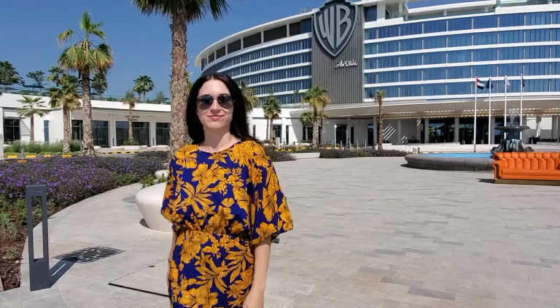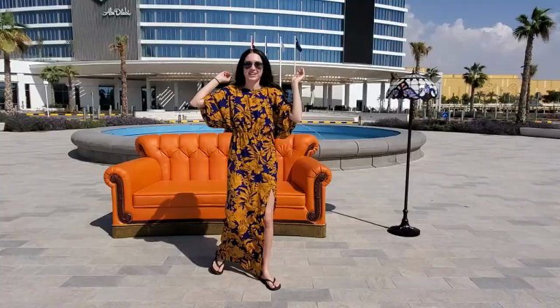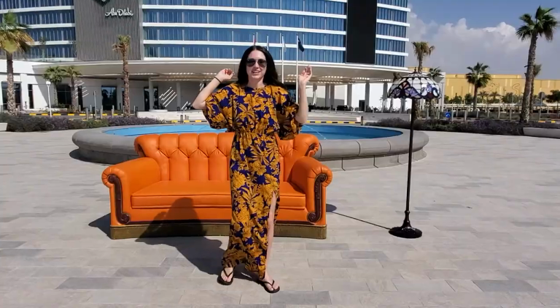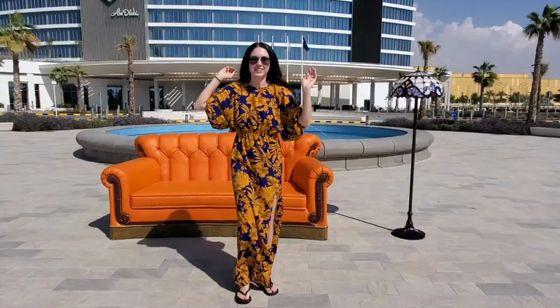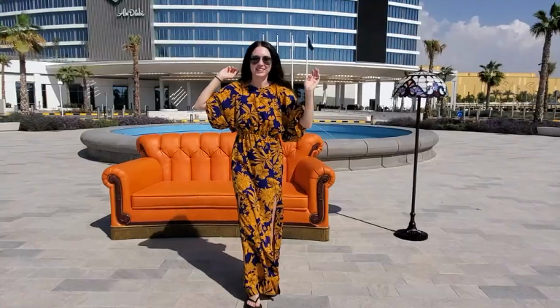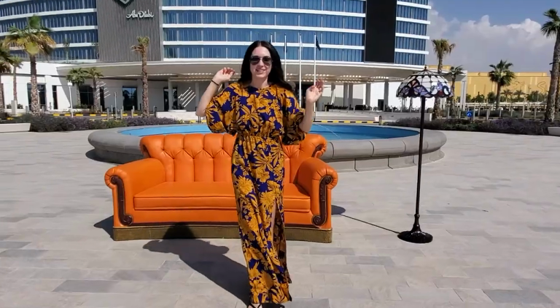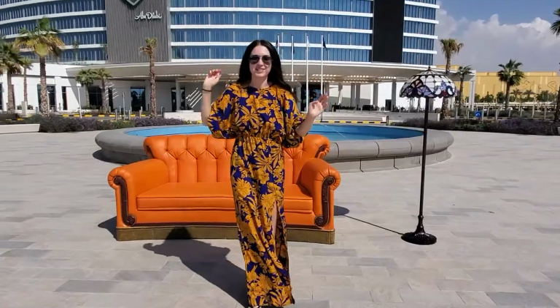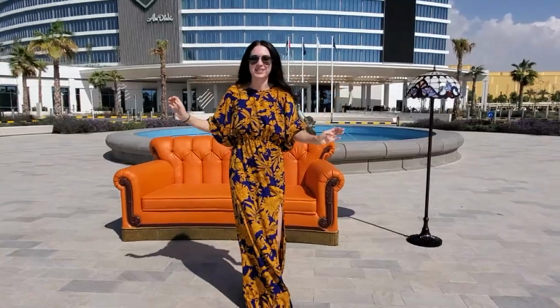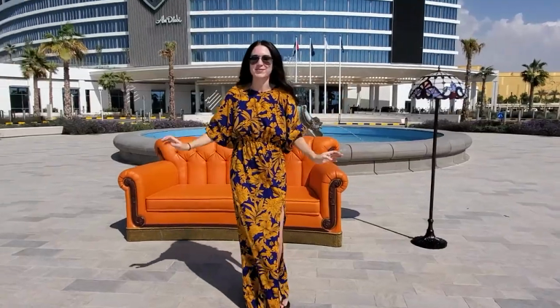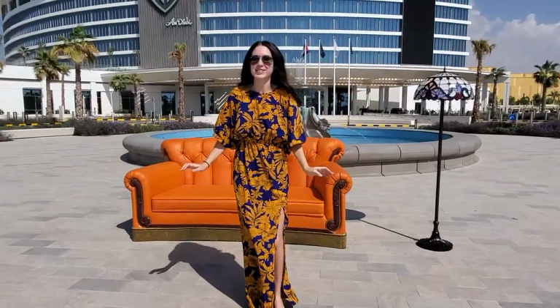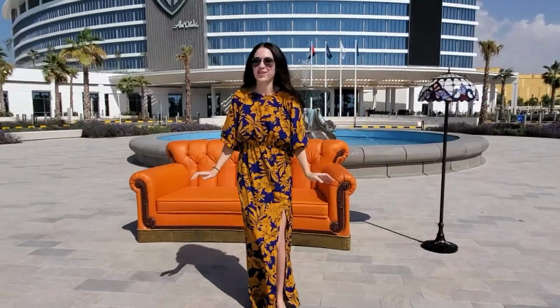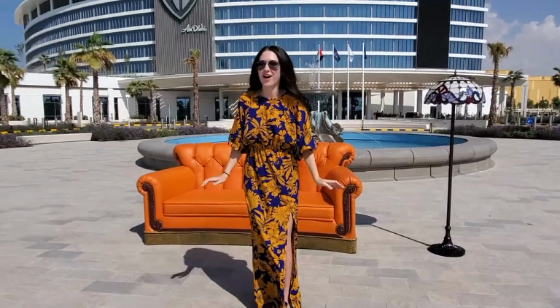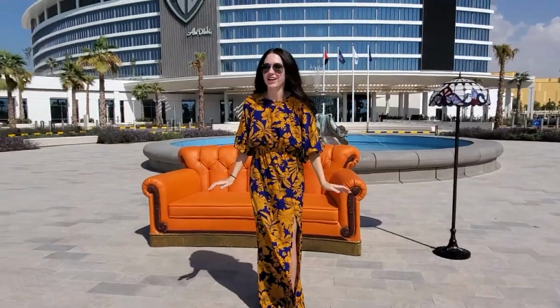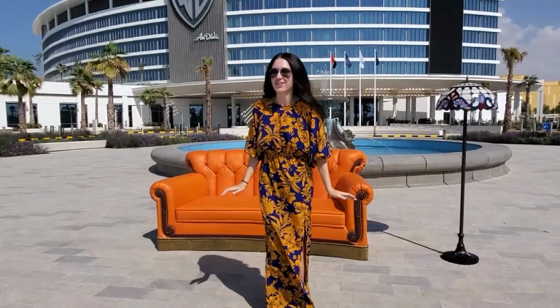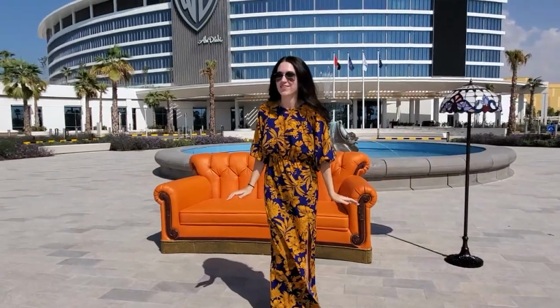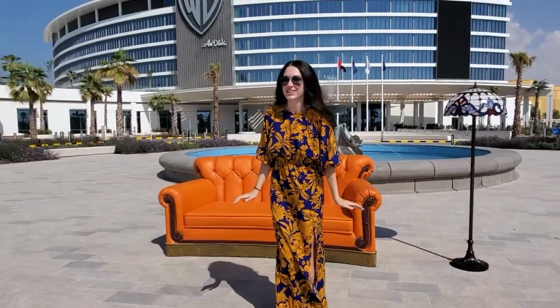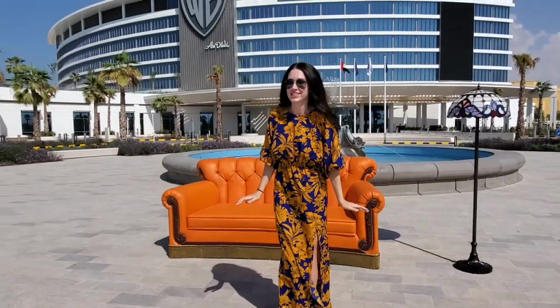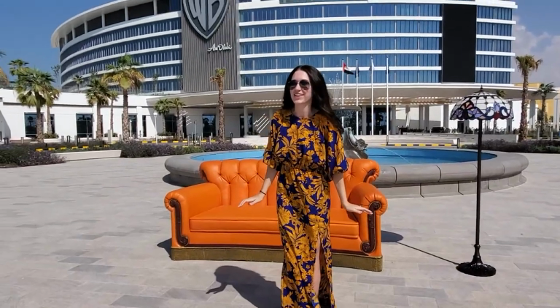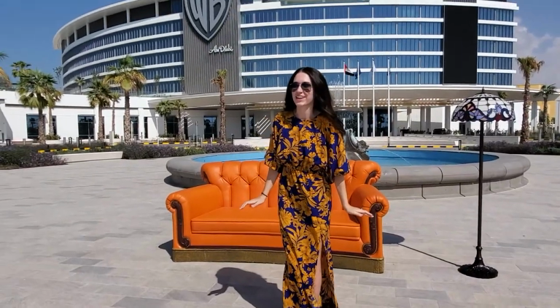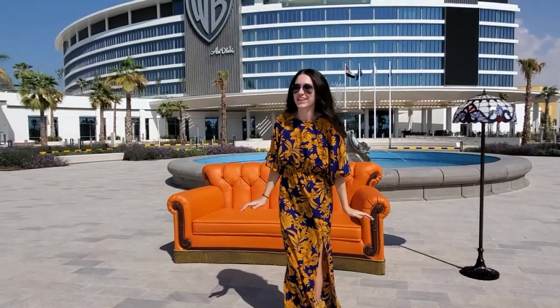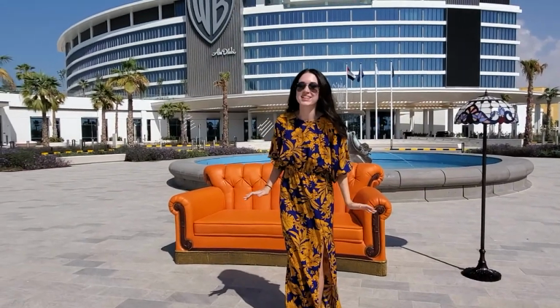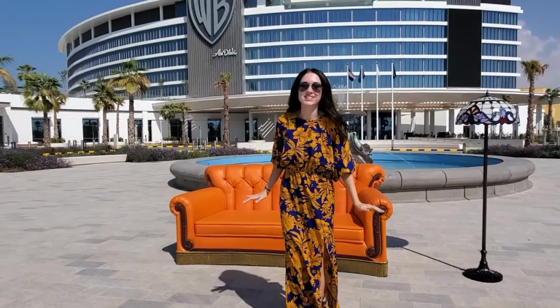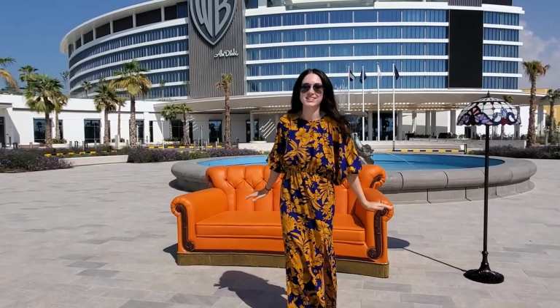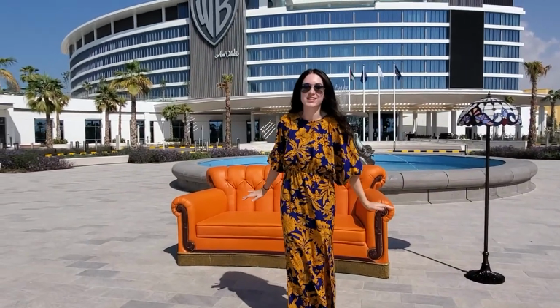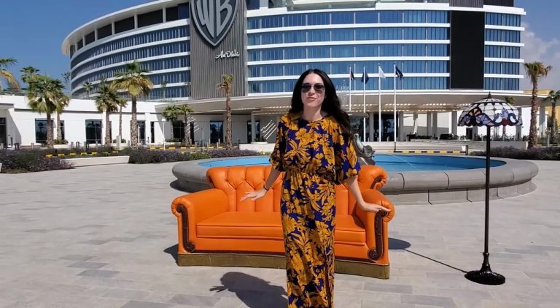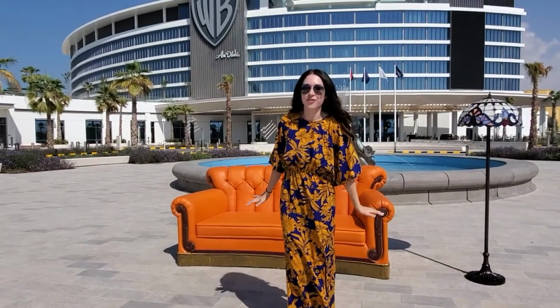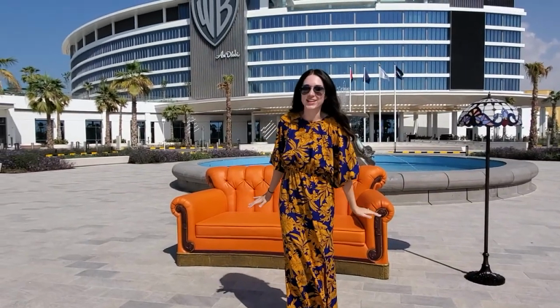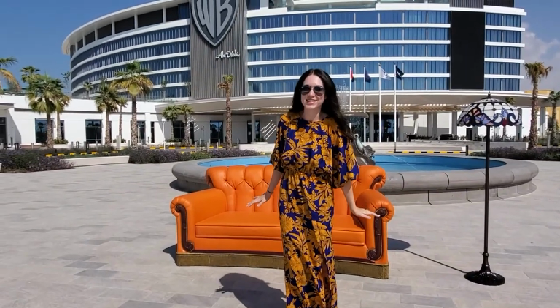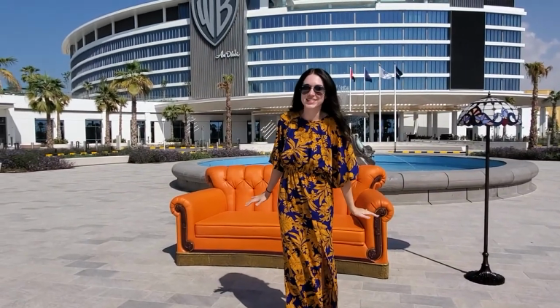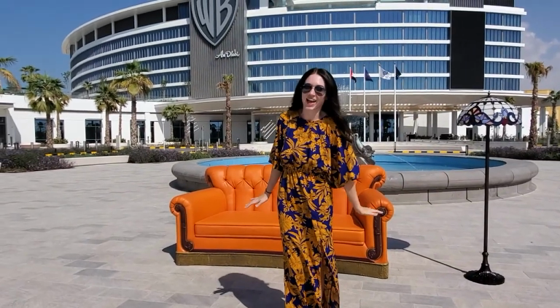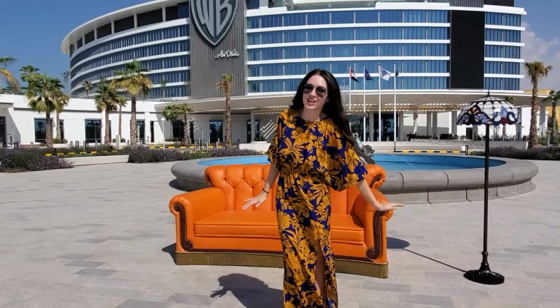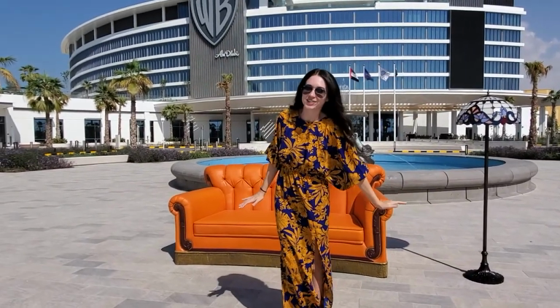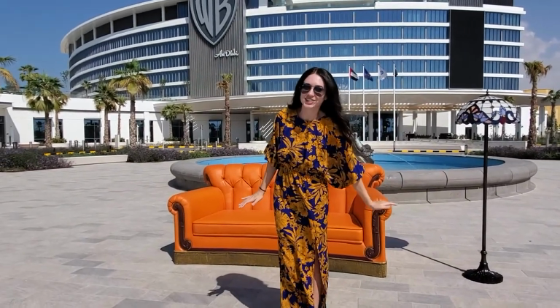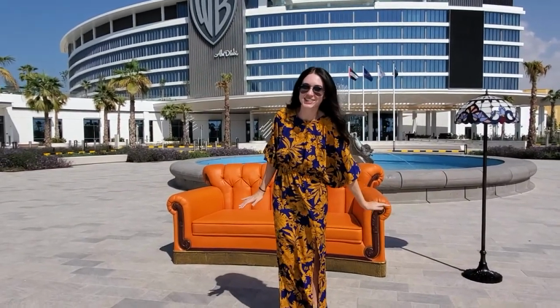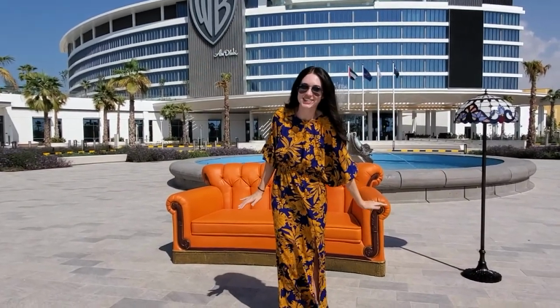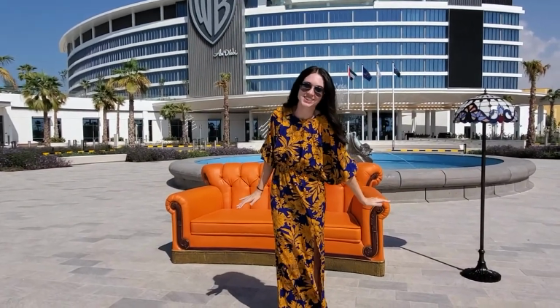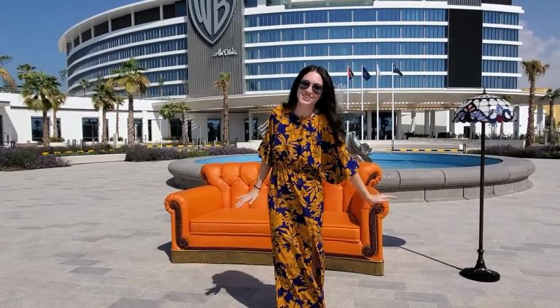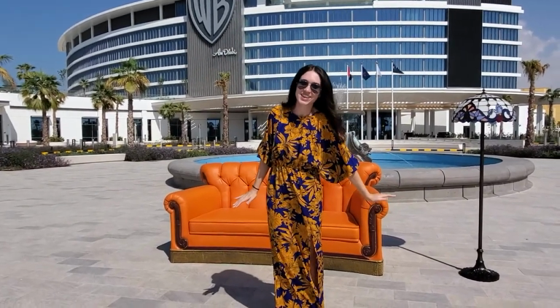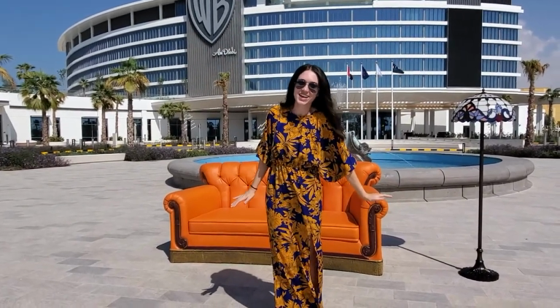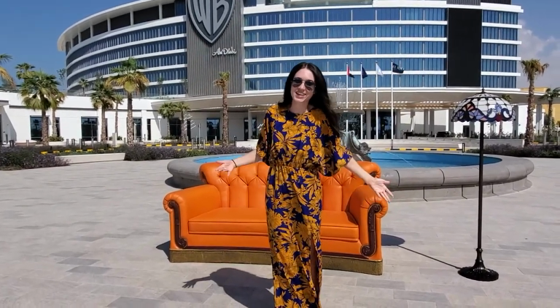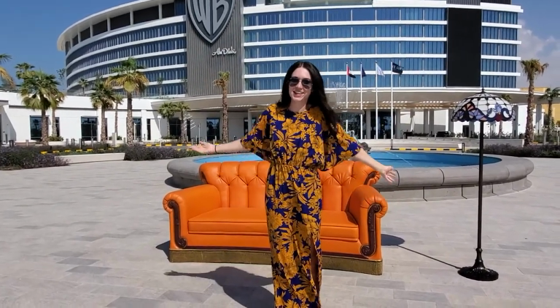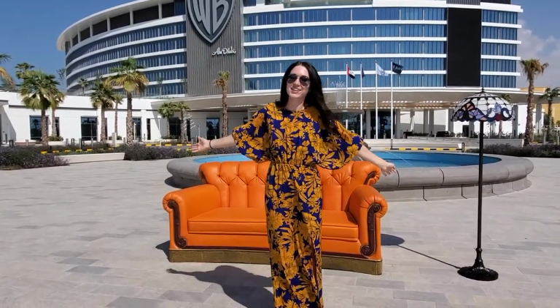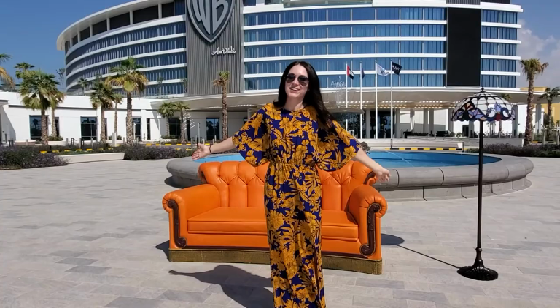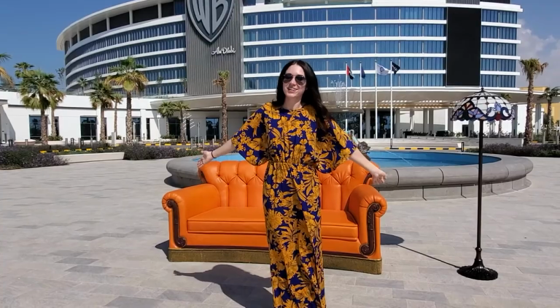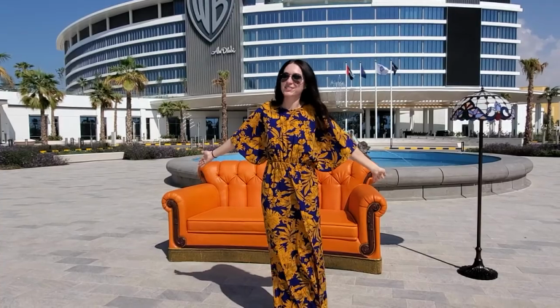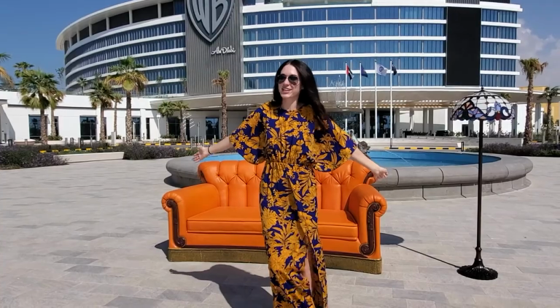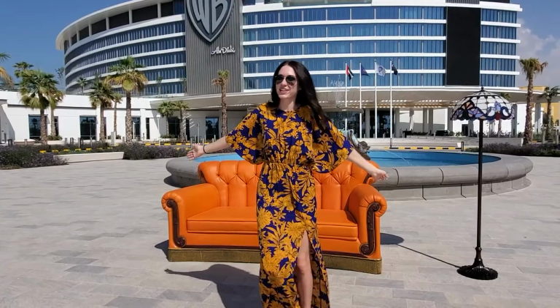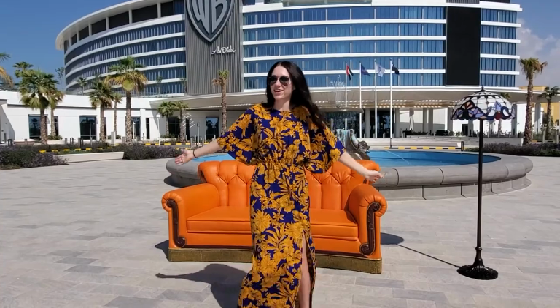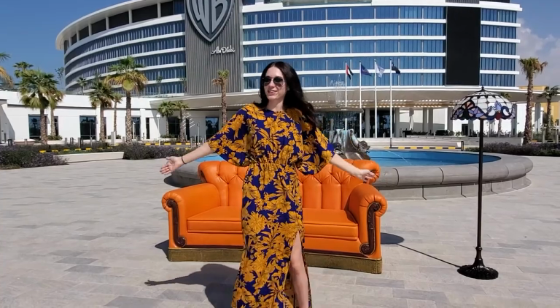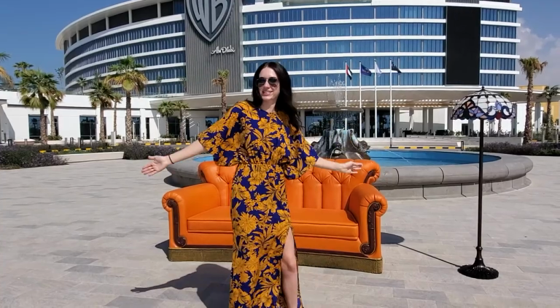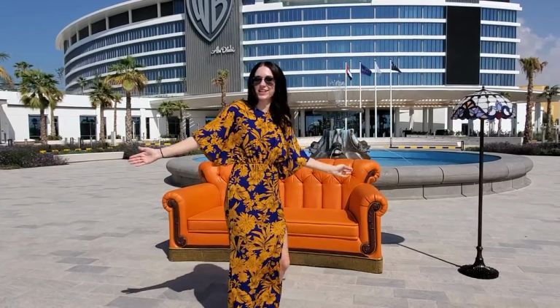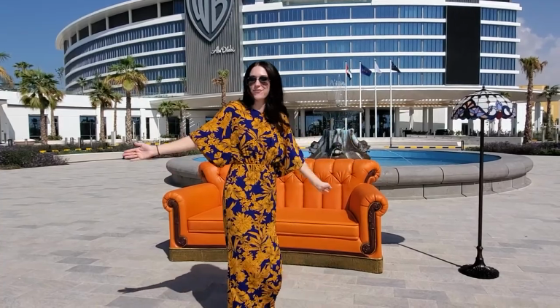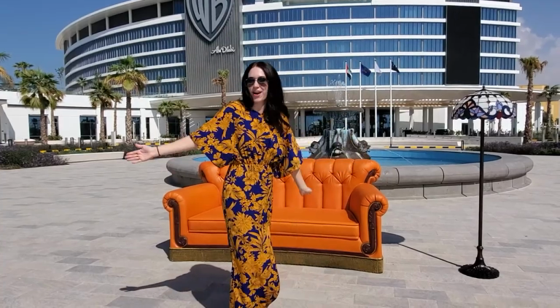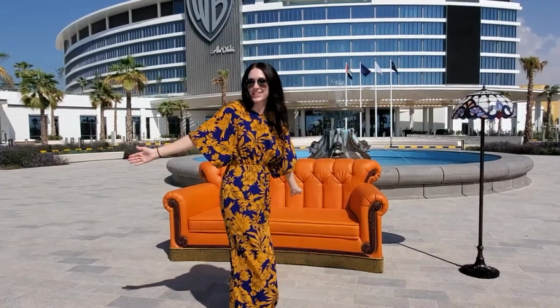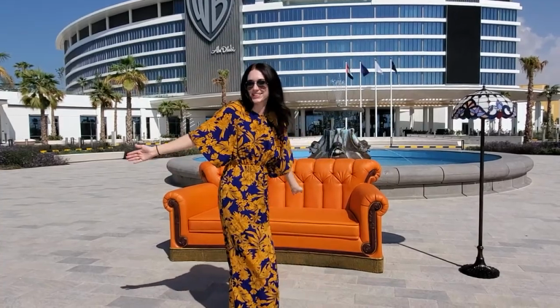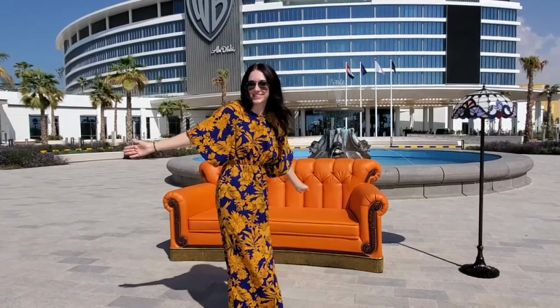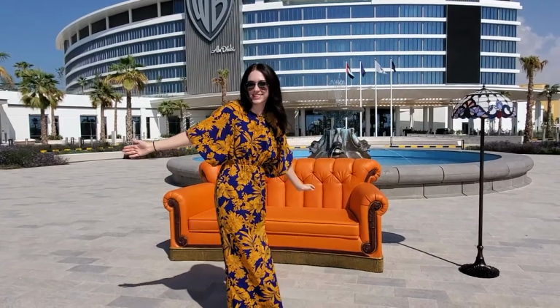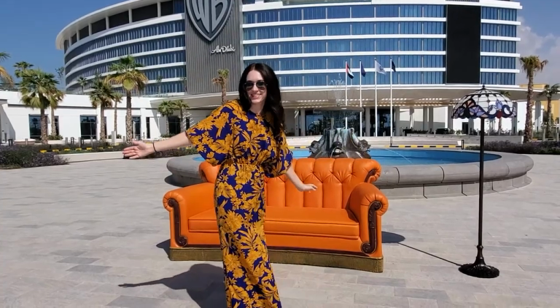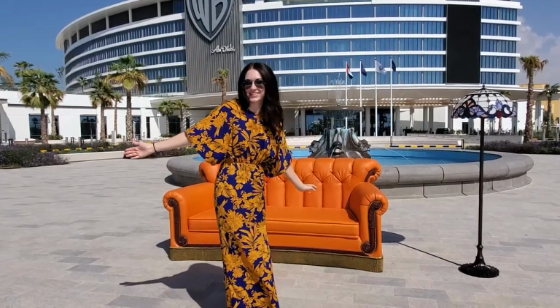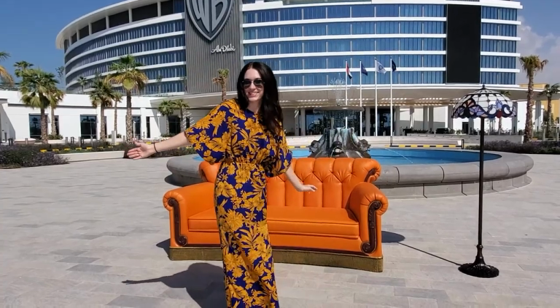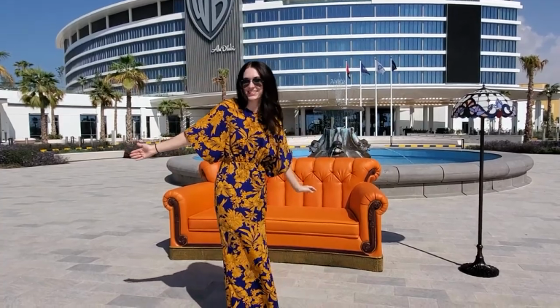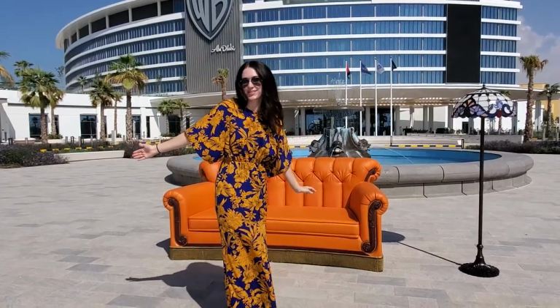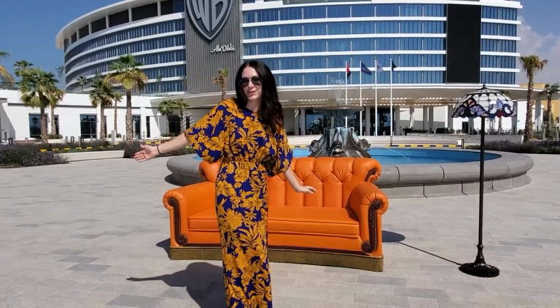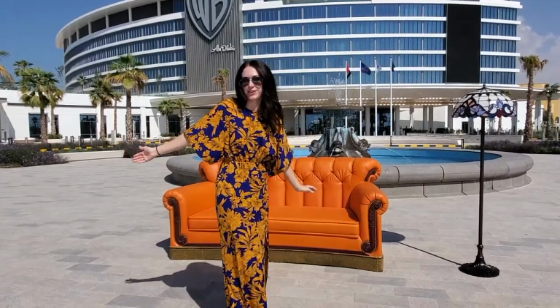The leather is going to be so hot, I don't want to sit on it. This is the Friends couch — we're here on the set of Friends. Sort of.